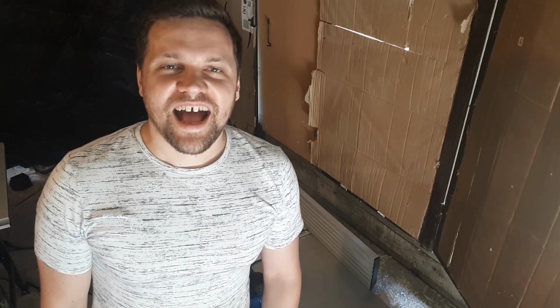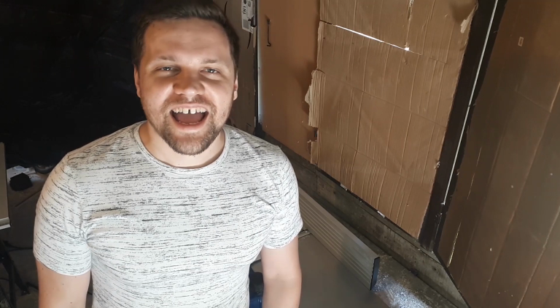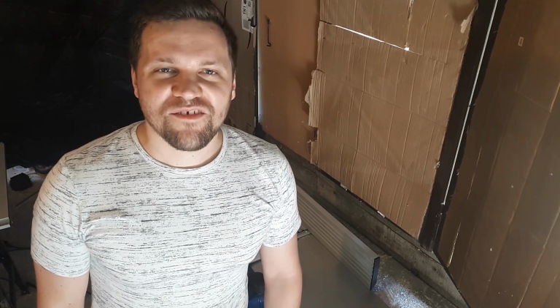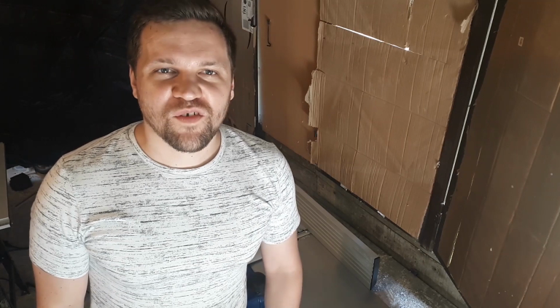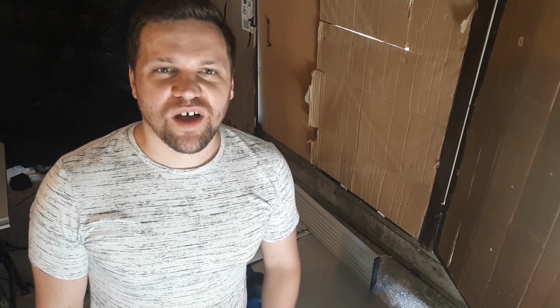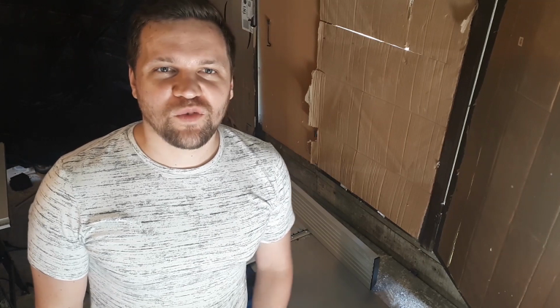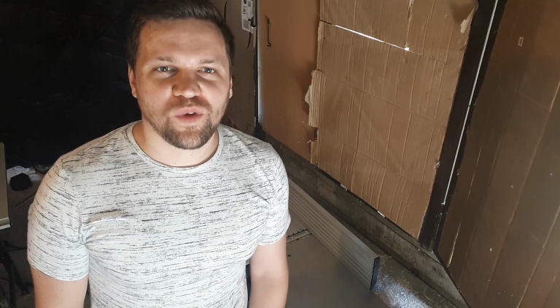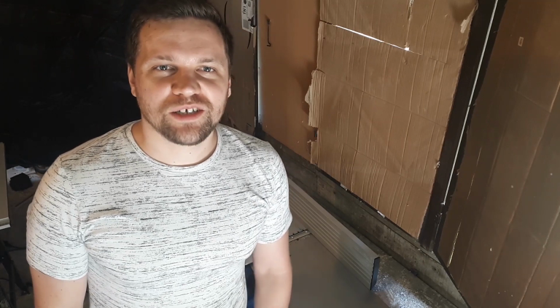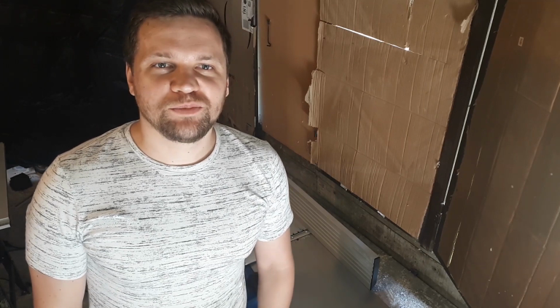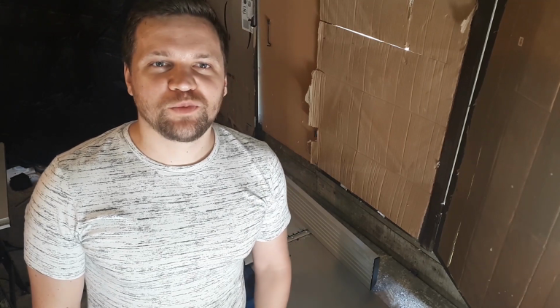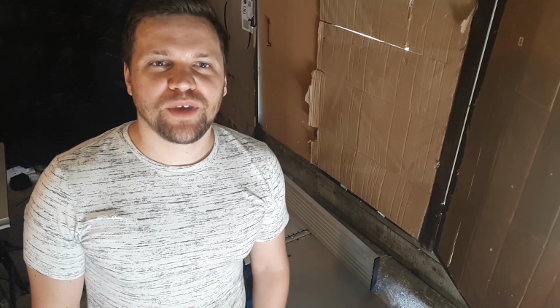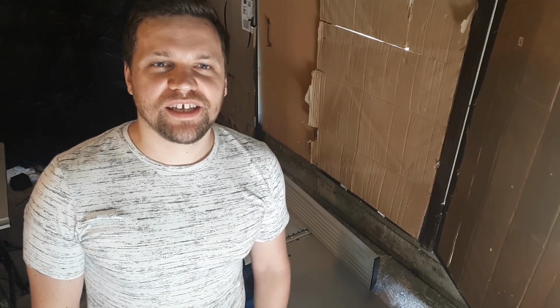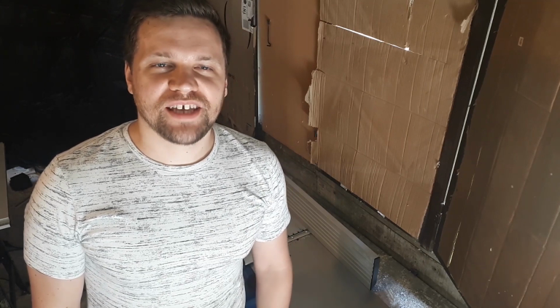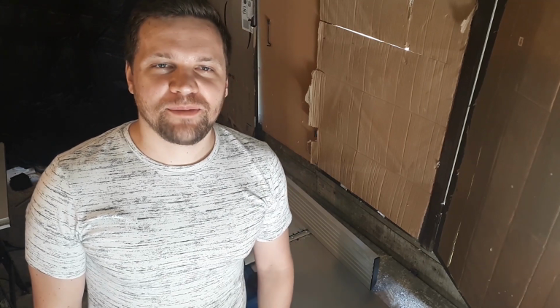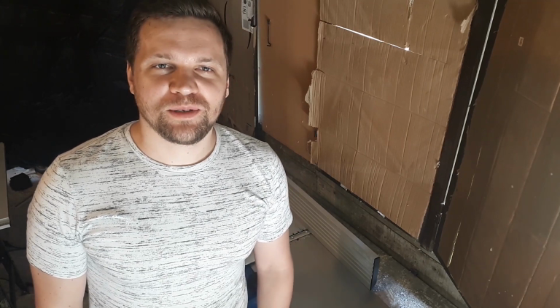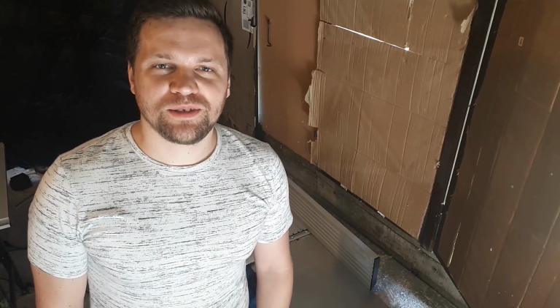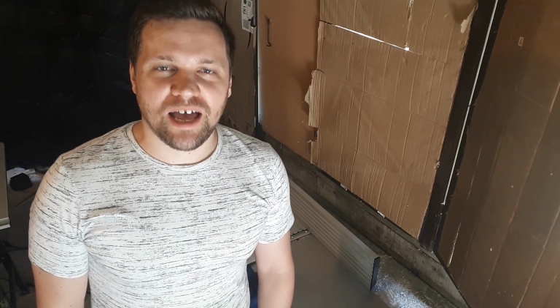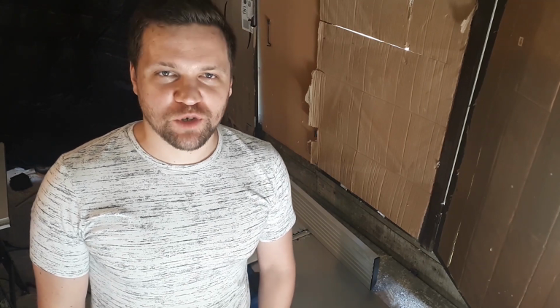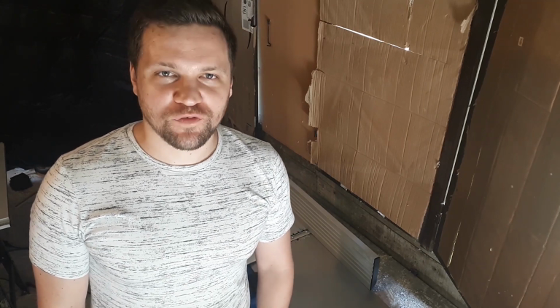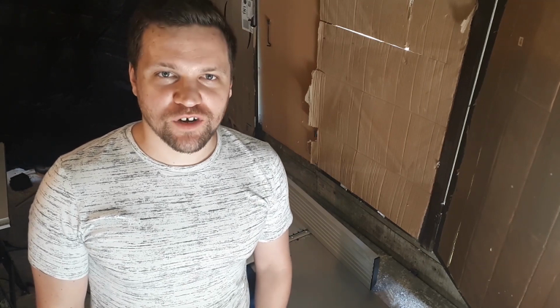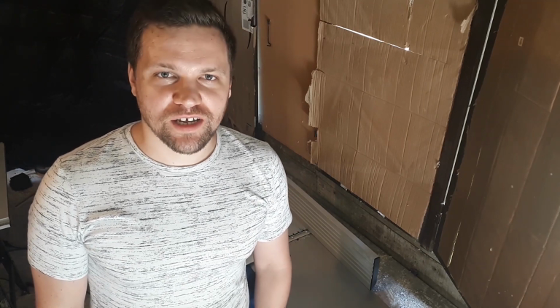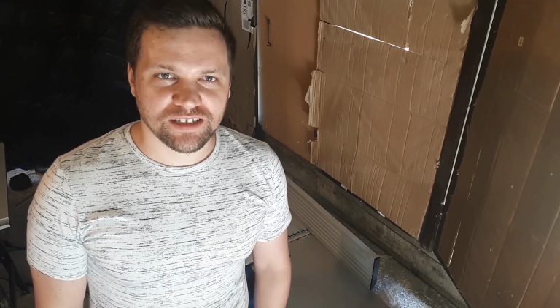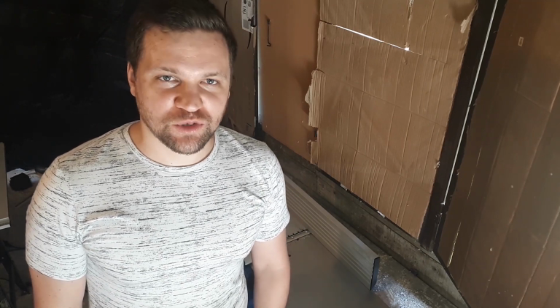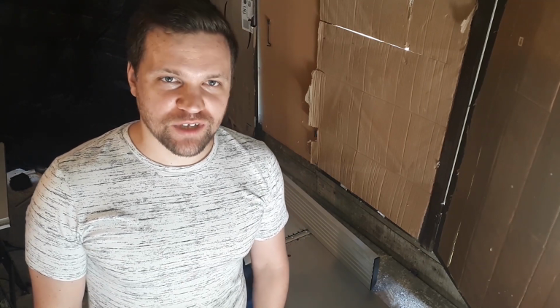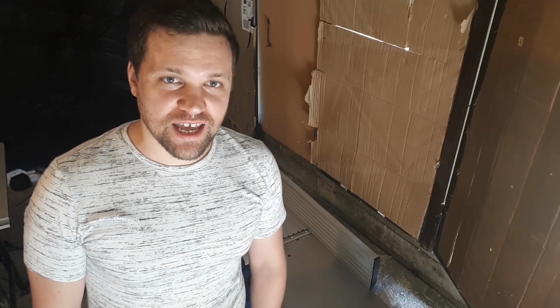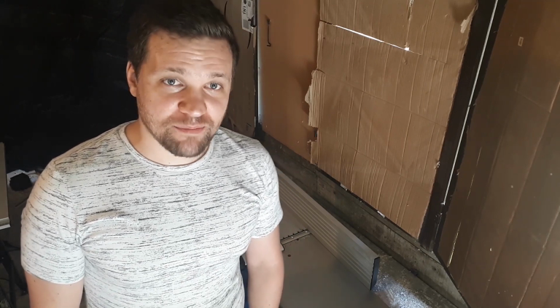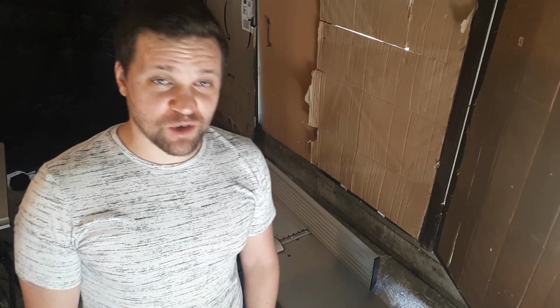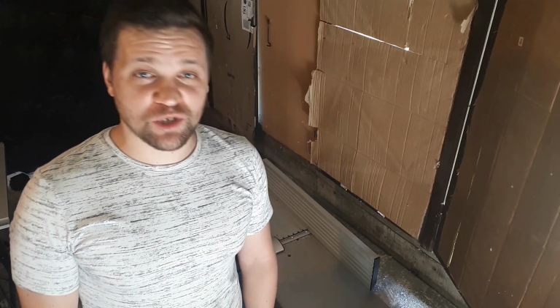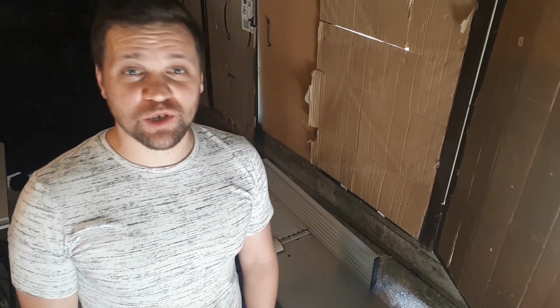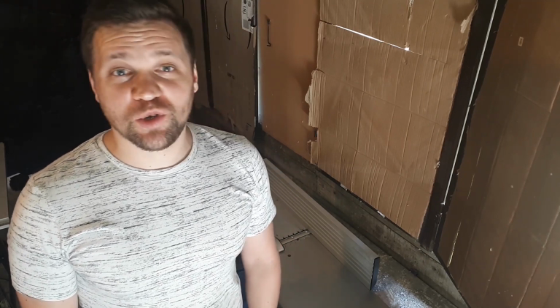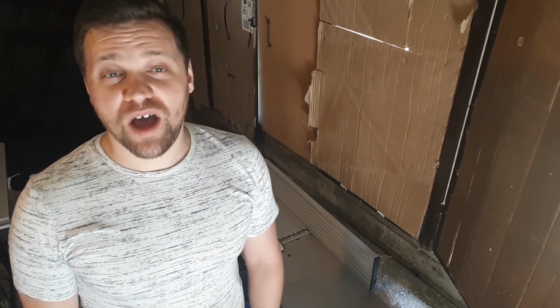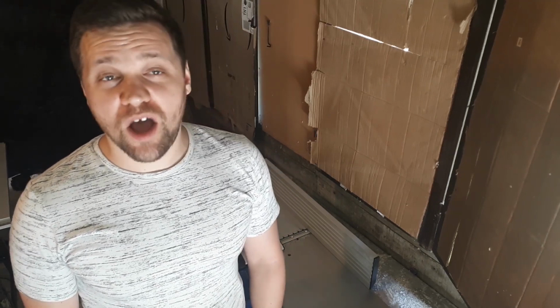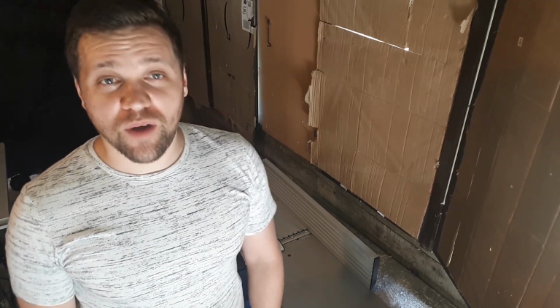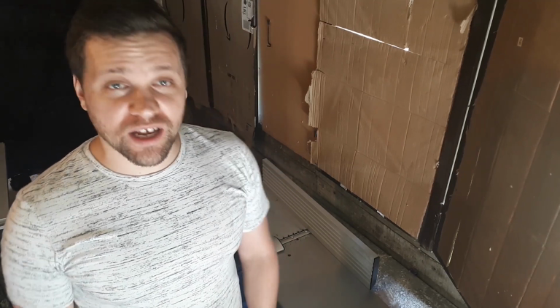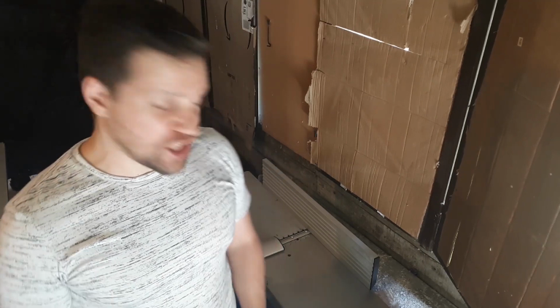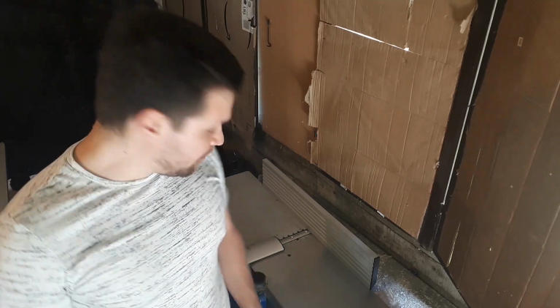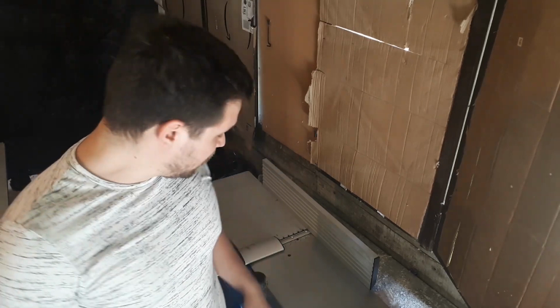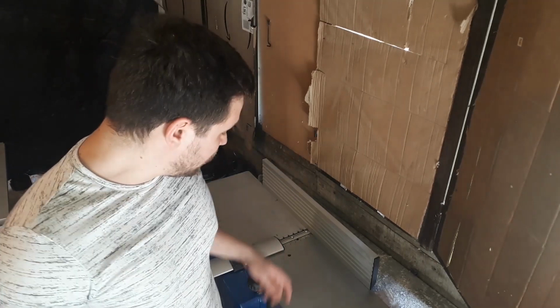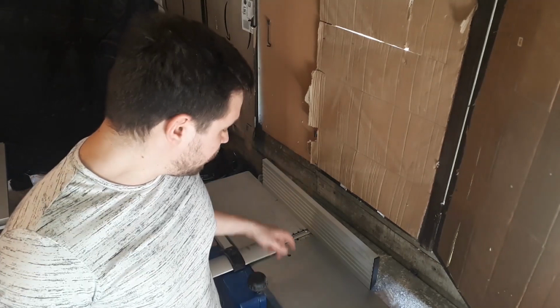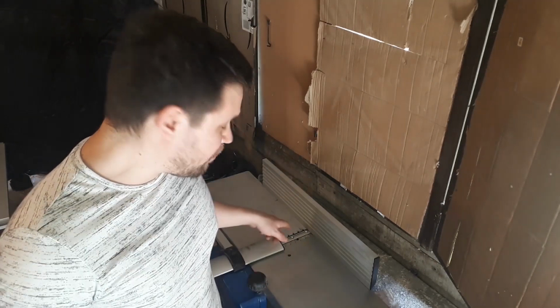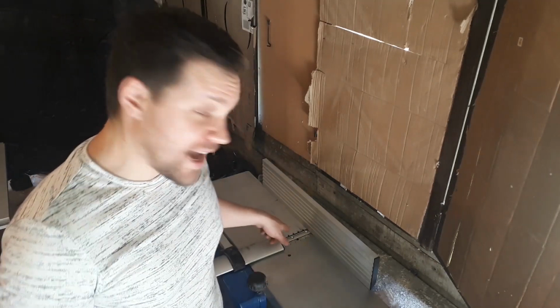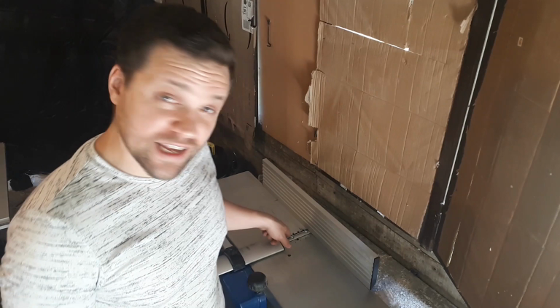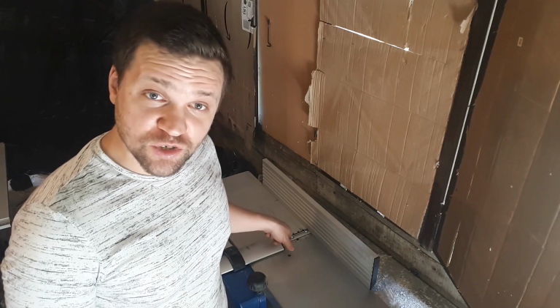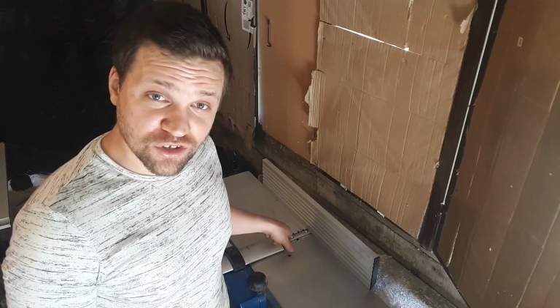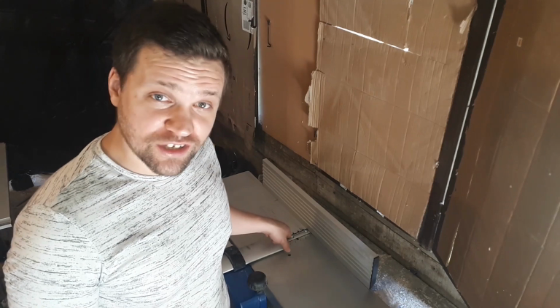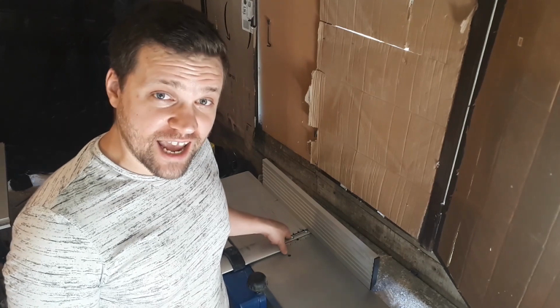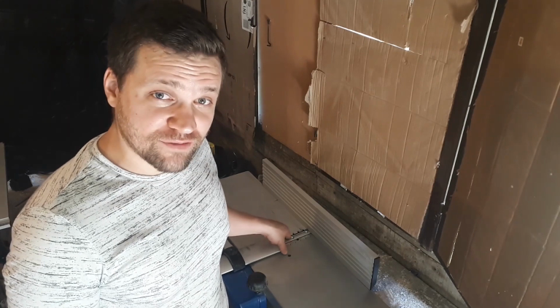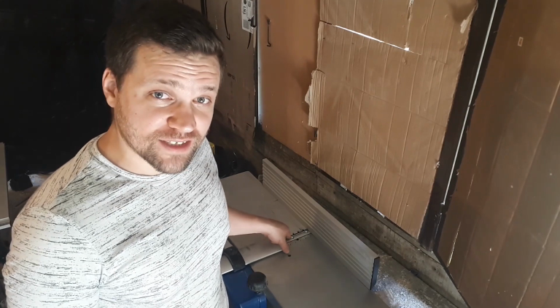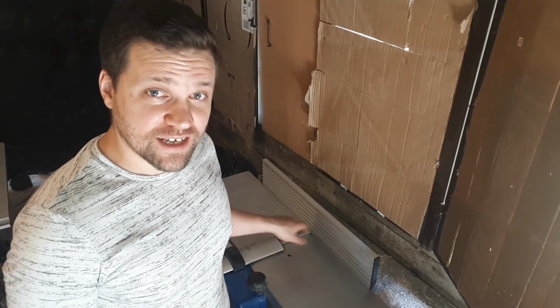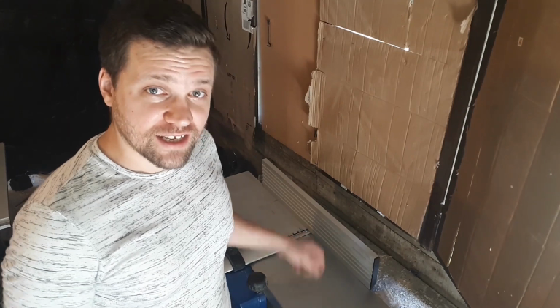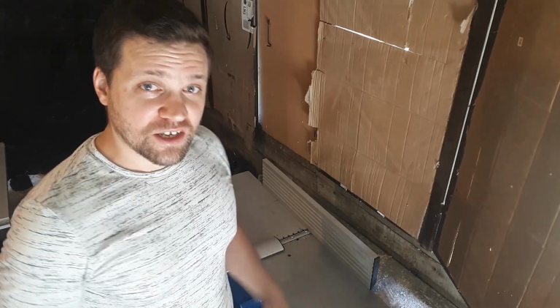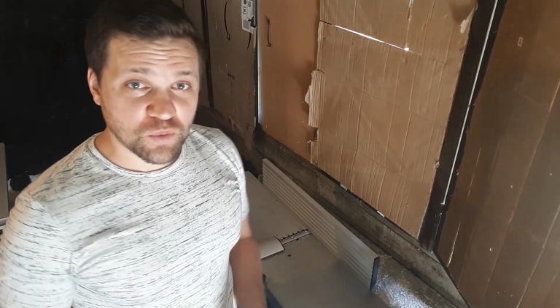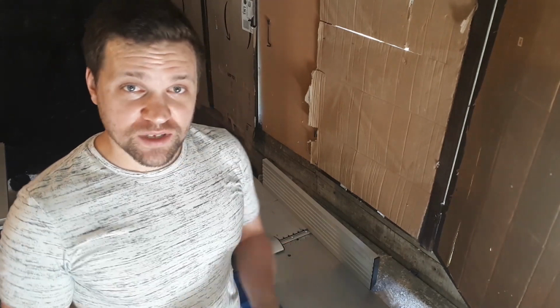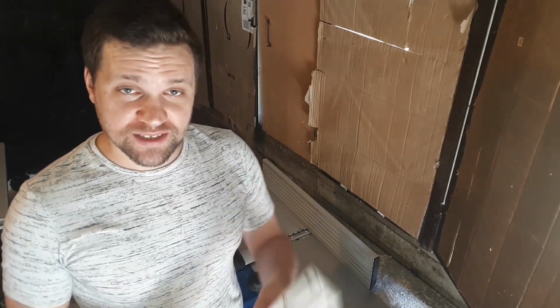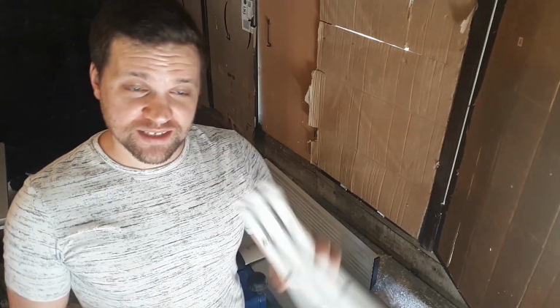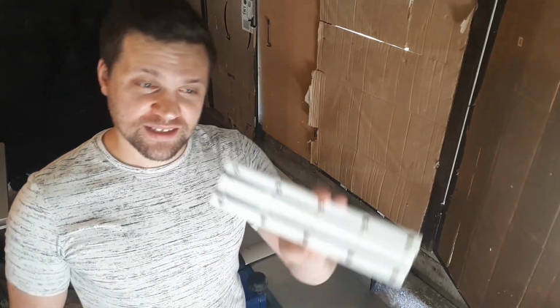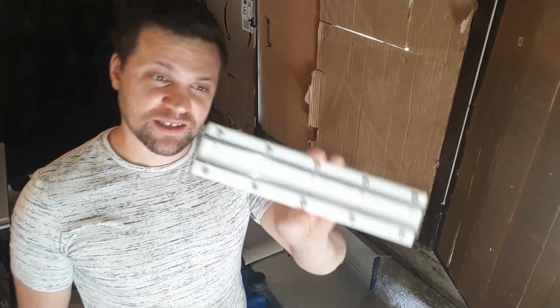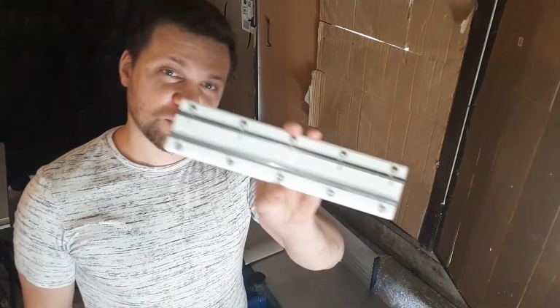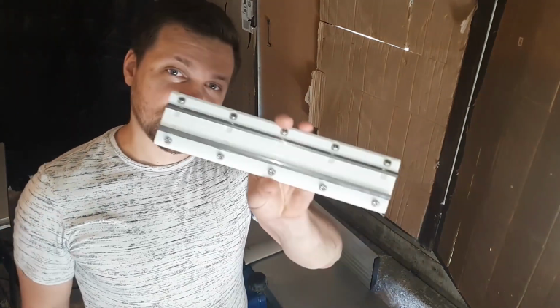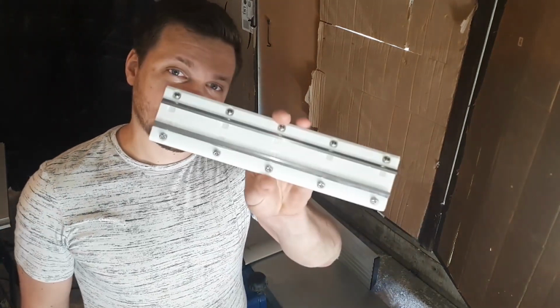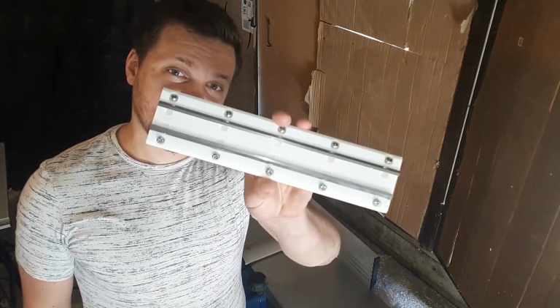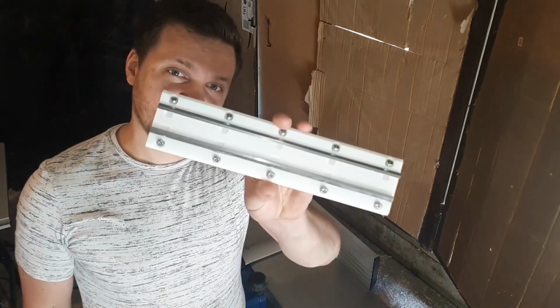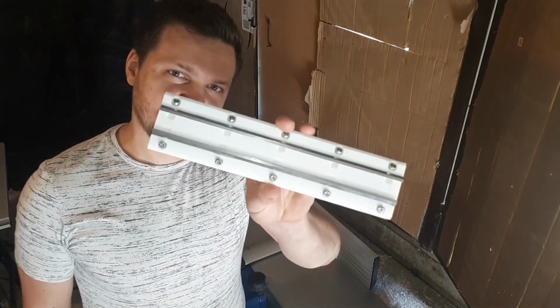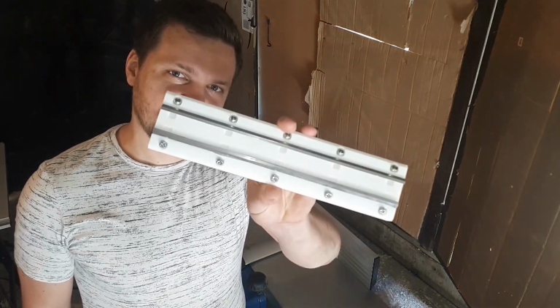Hi everyone, welcome to Make It Happen. I'm Geoffrey and today I'm going to show you how I sharpen my jointer knives with this 3D printed jig.